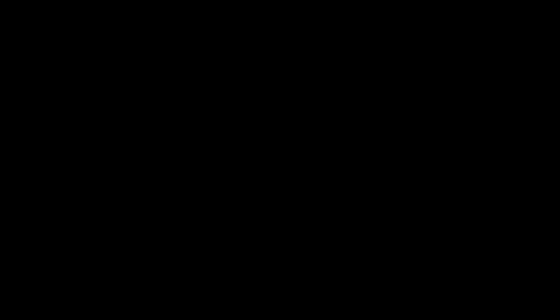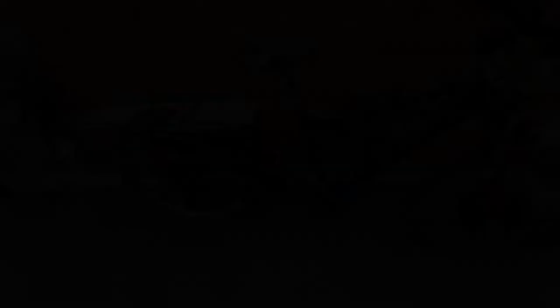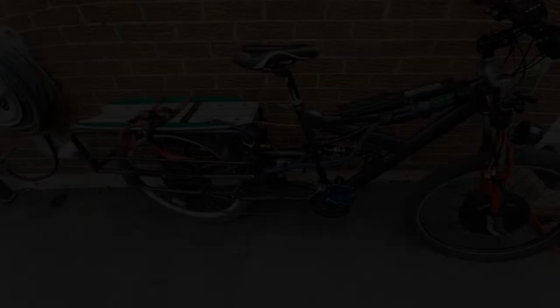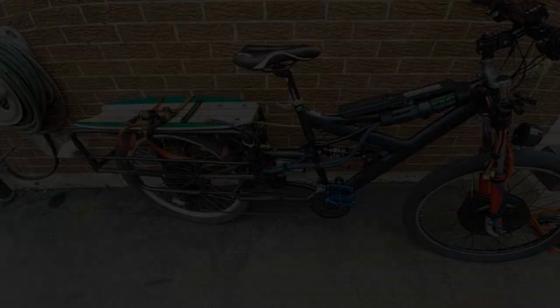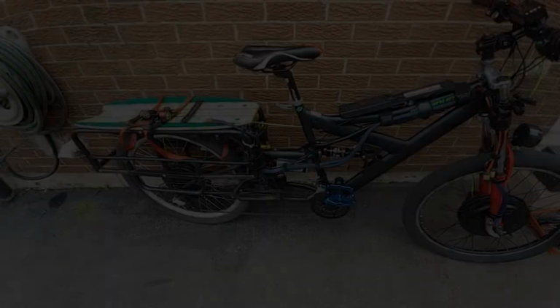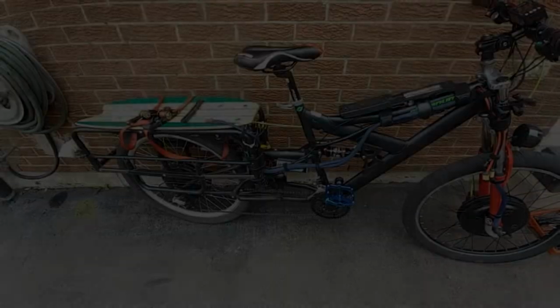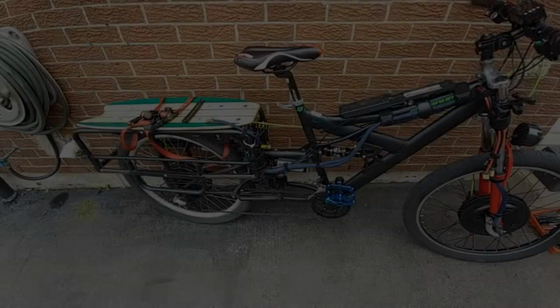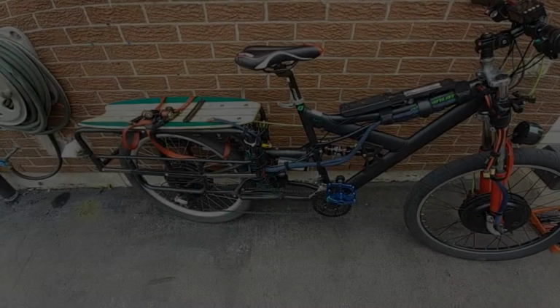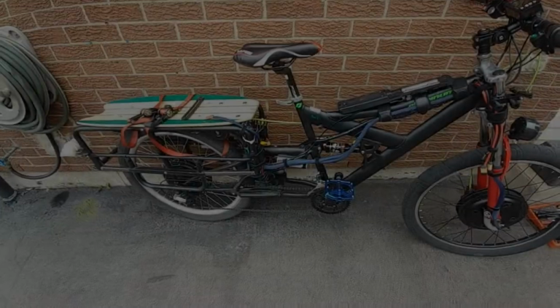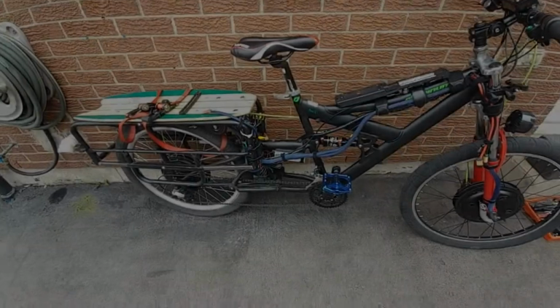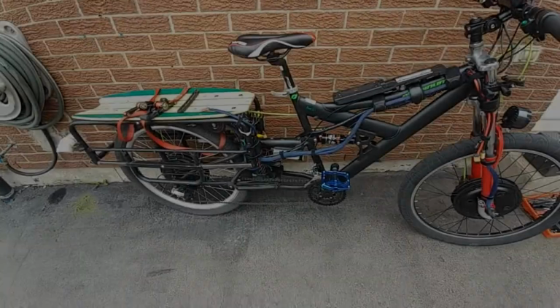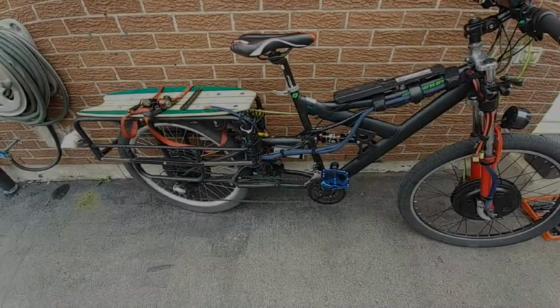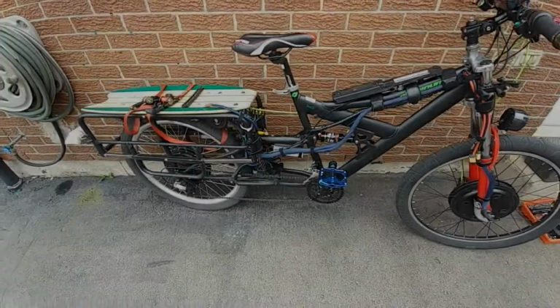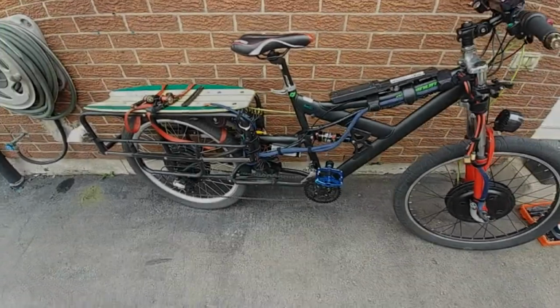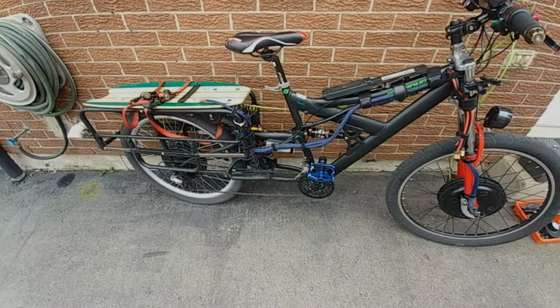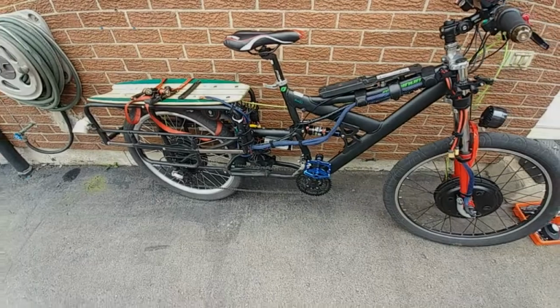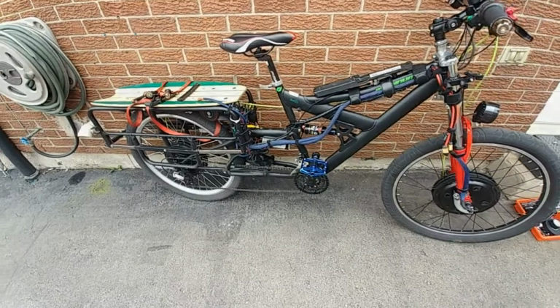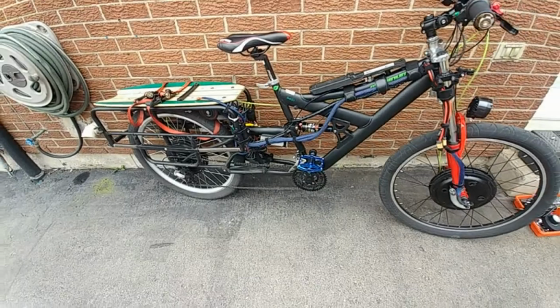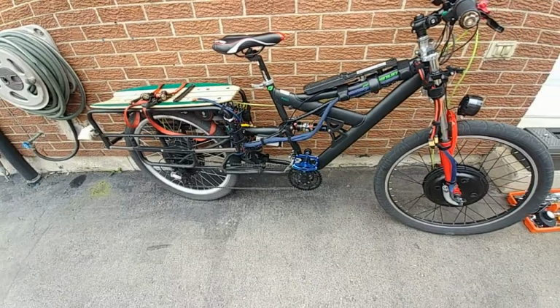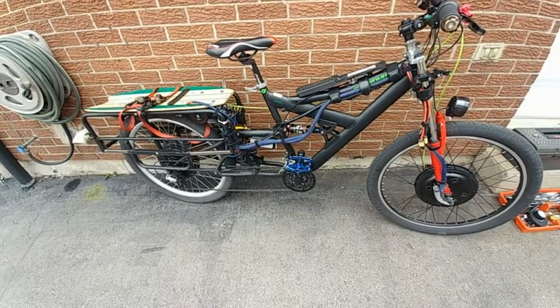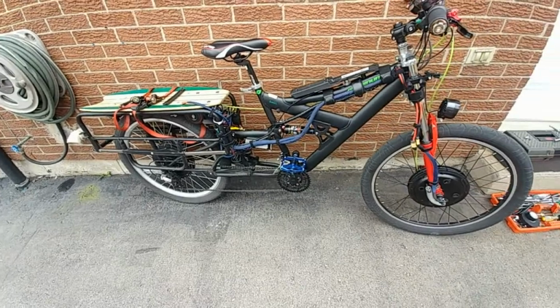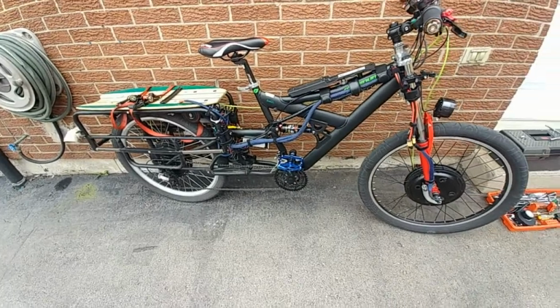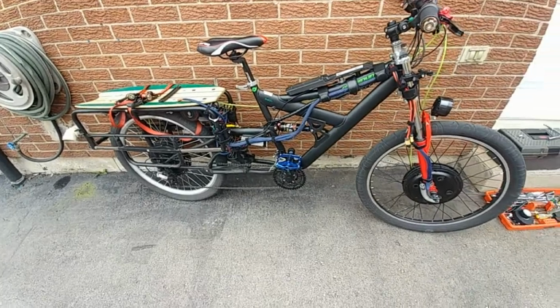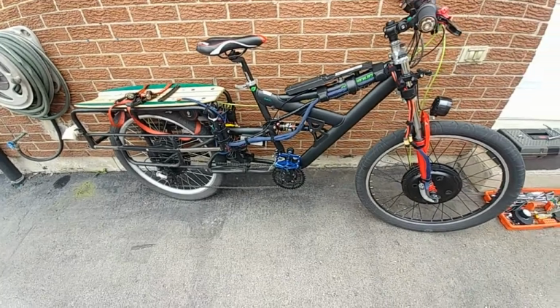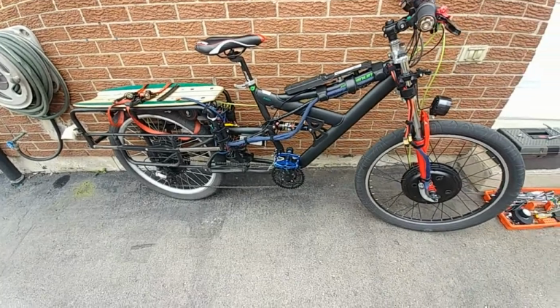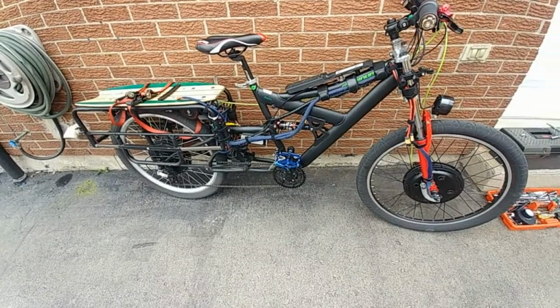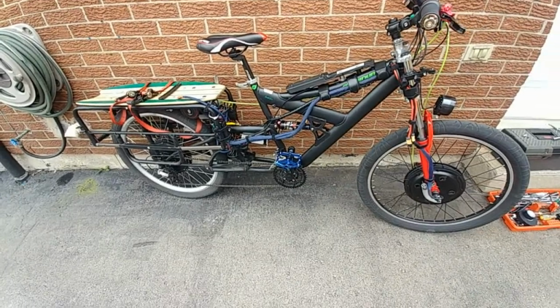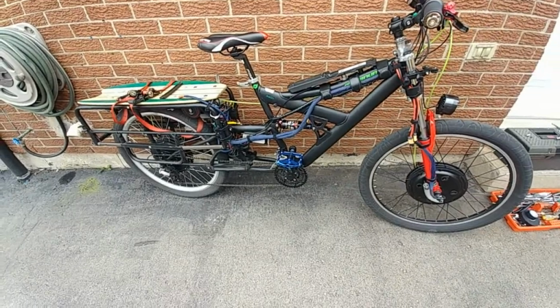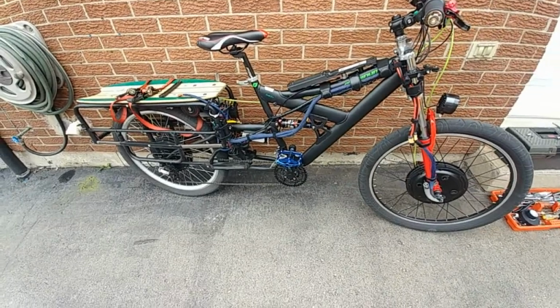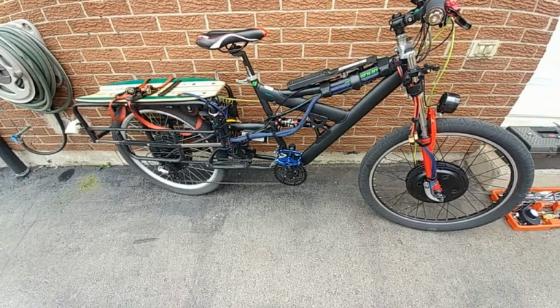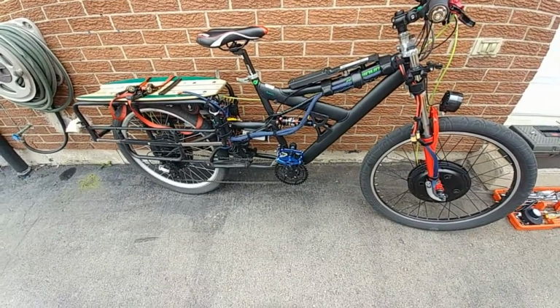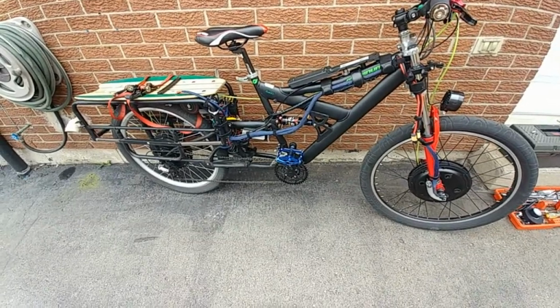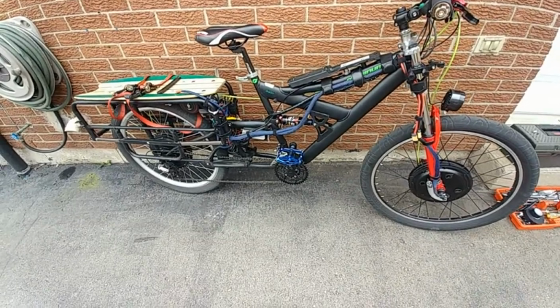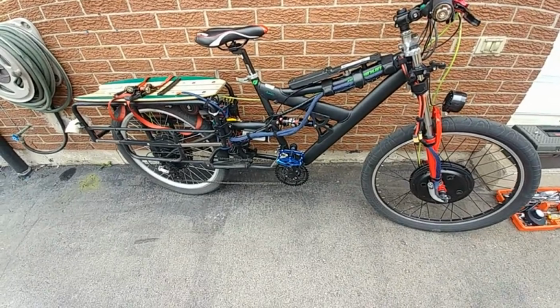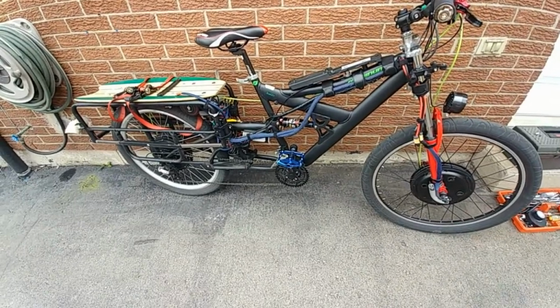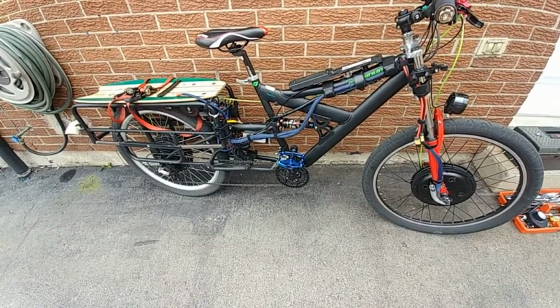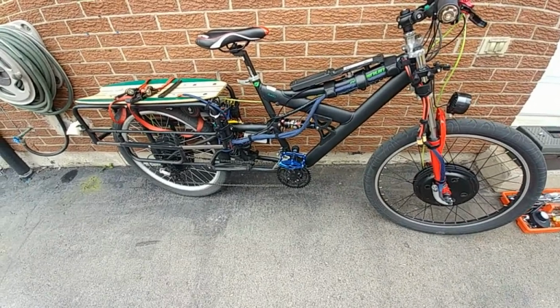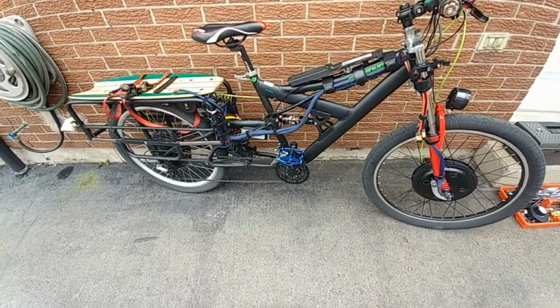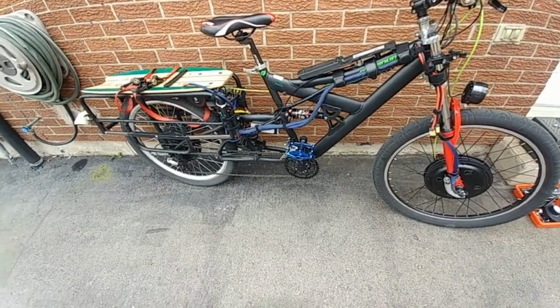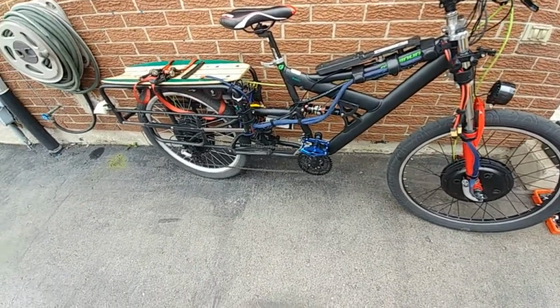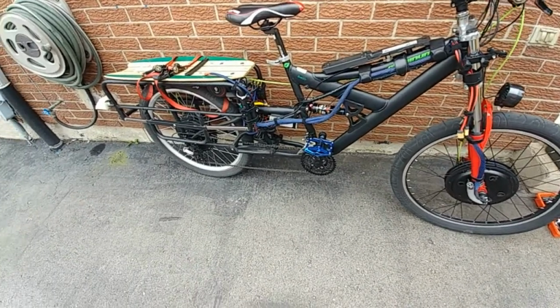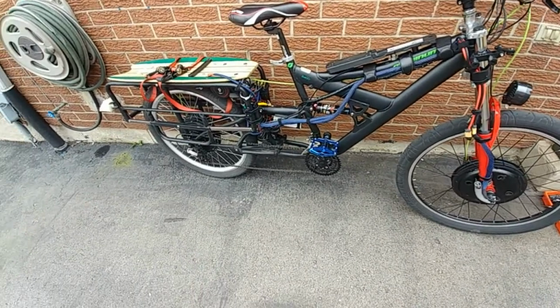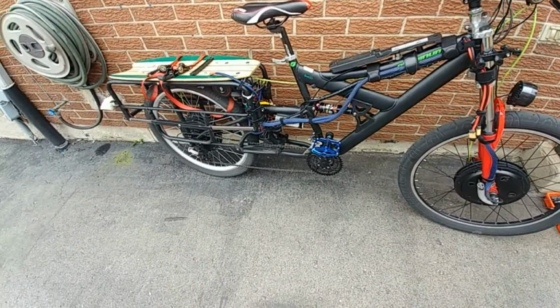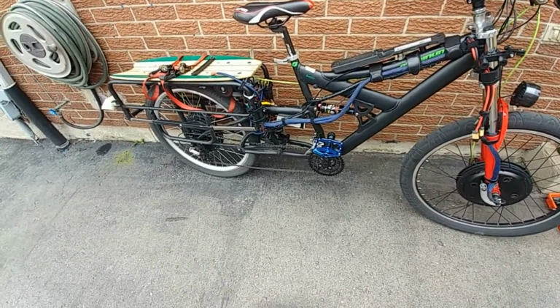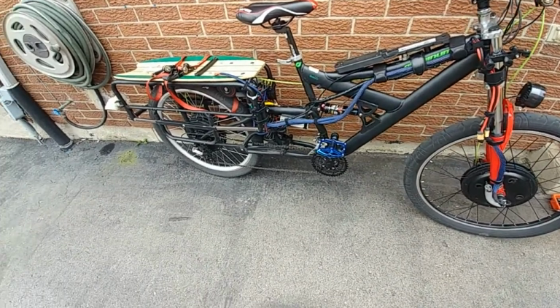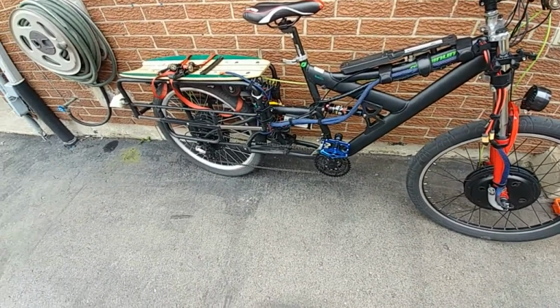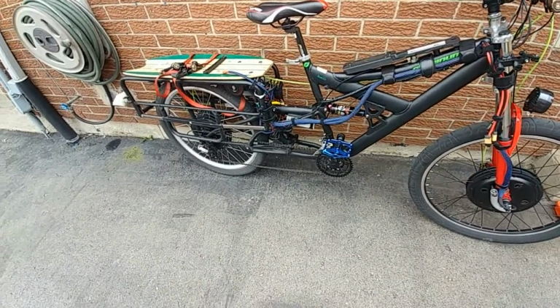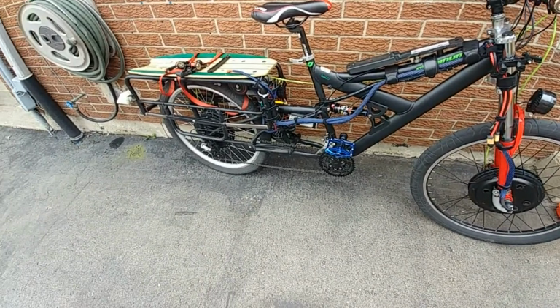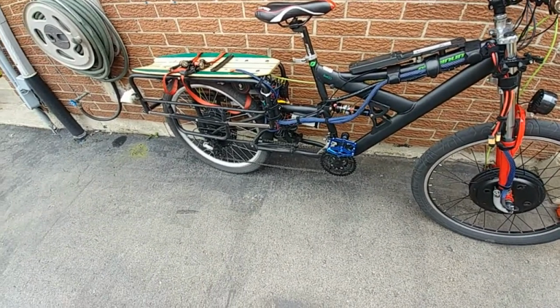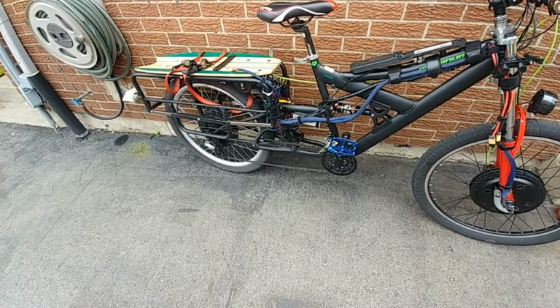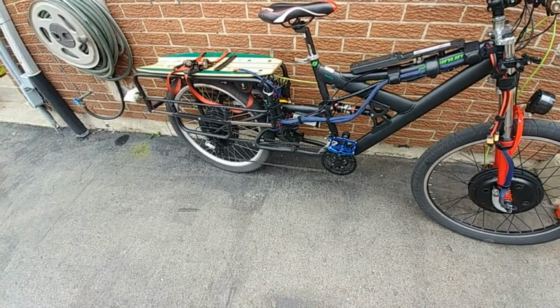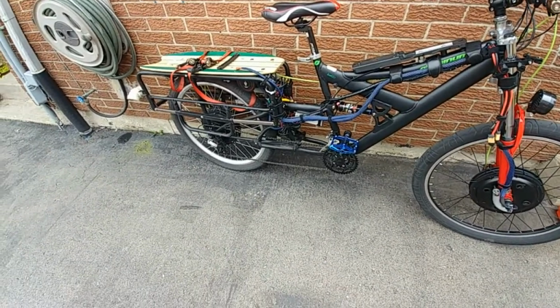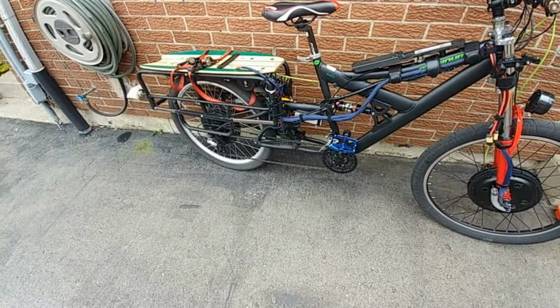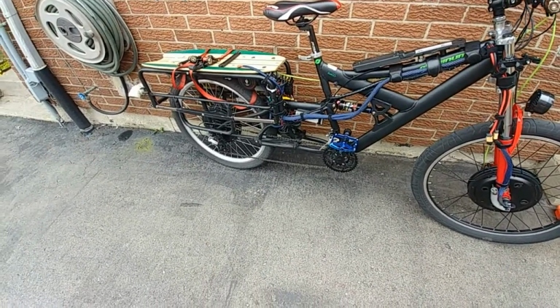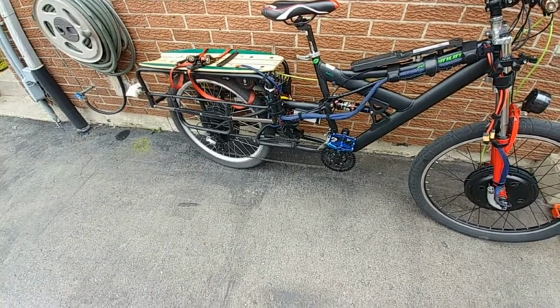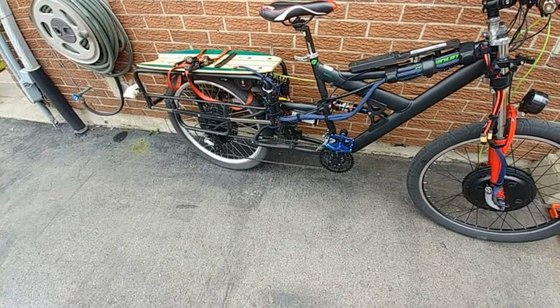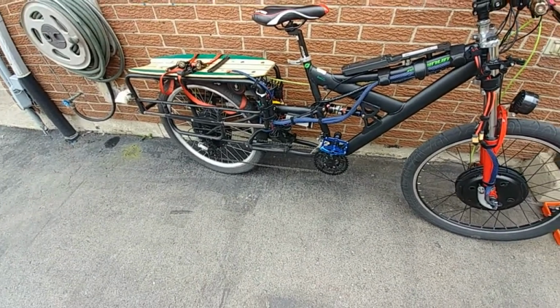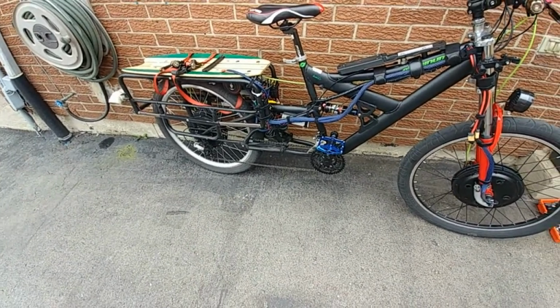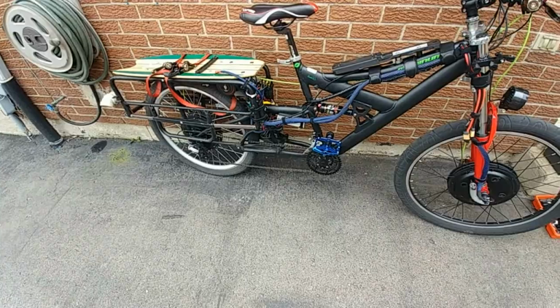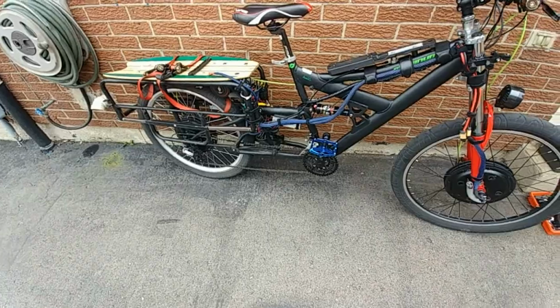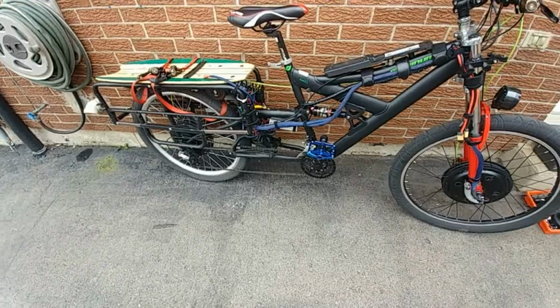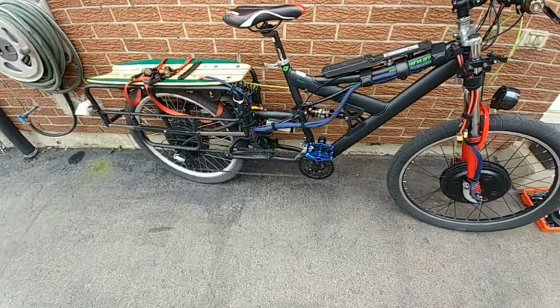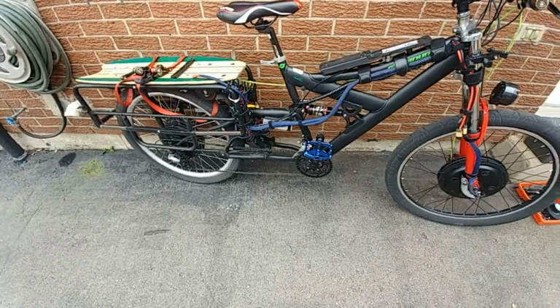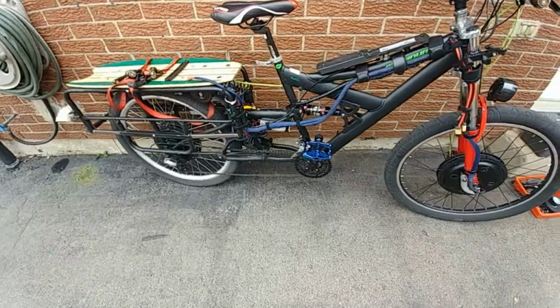Hey guys, I figured I was going to do an update on the bike while I was on the subject of replacing parts.